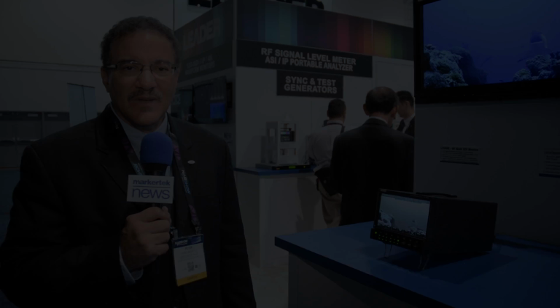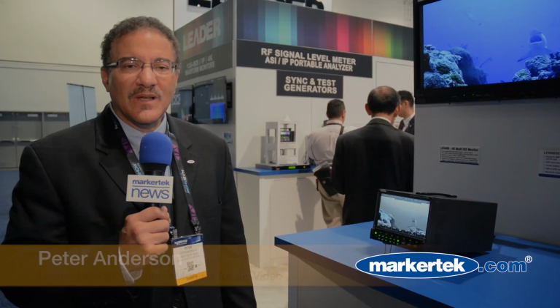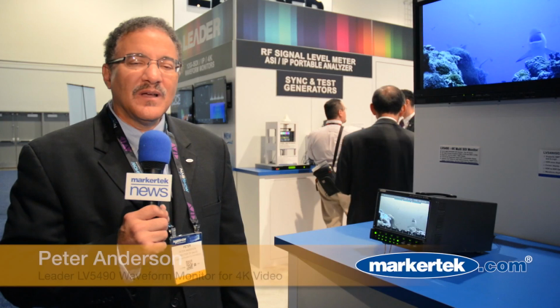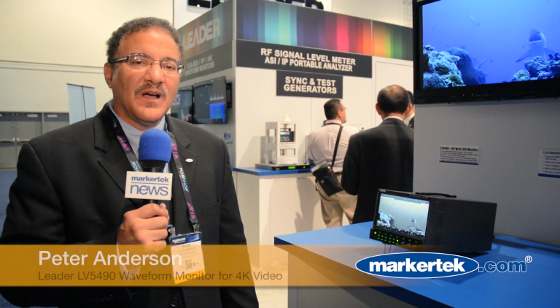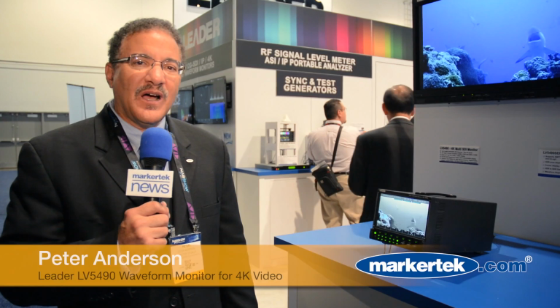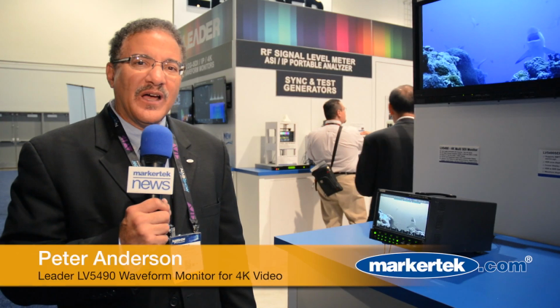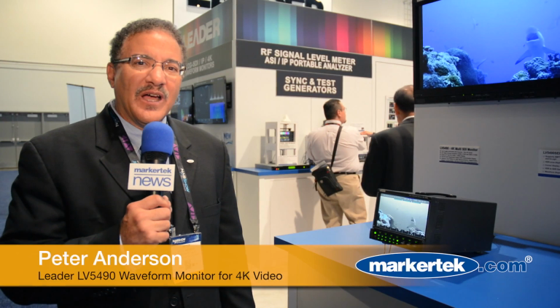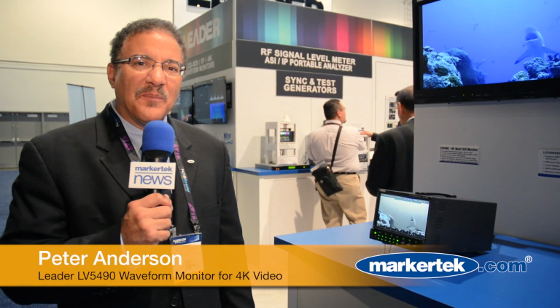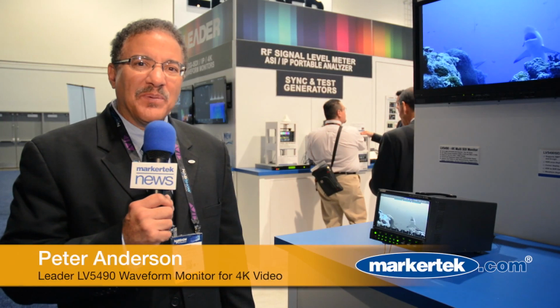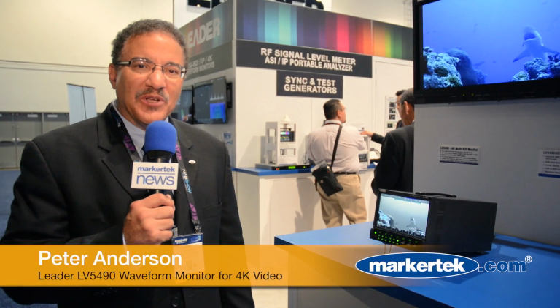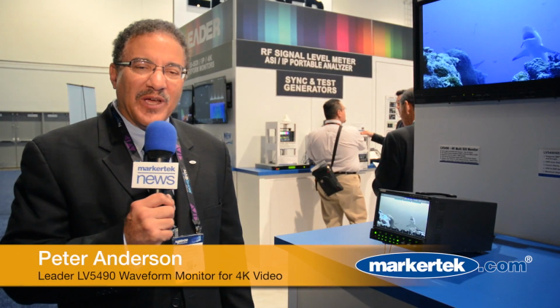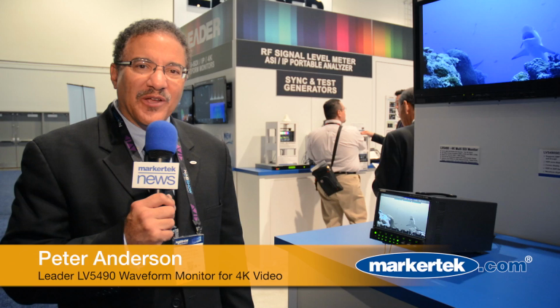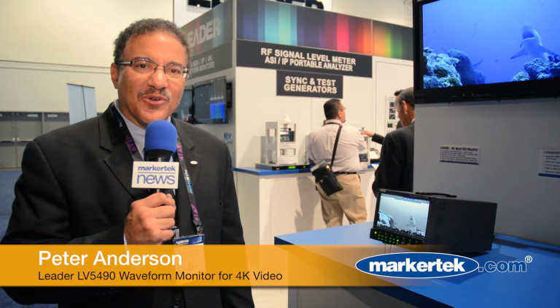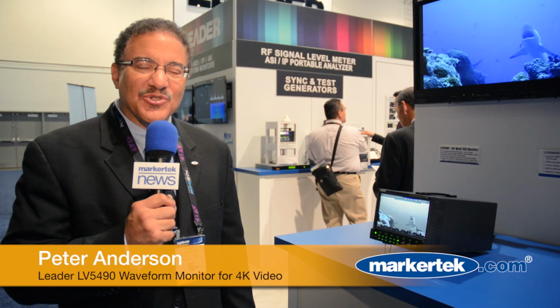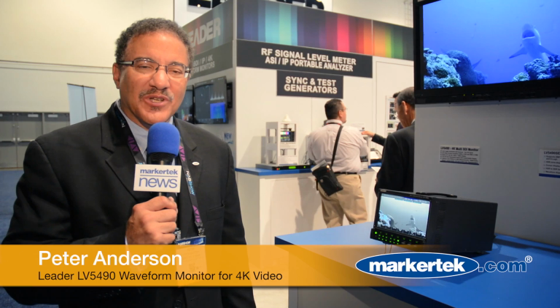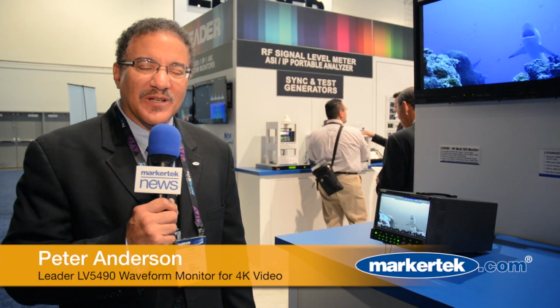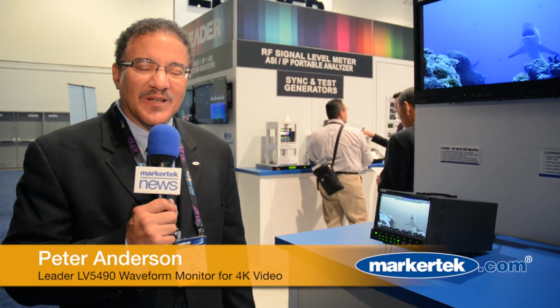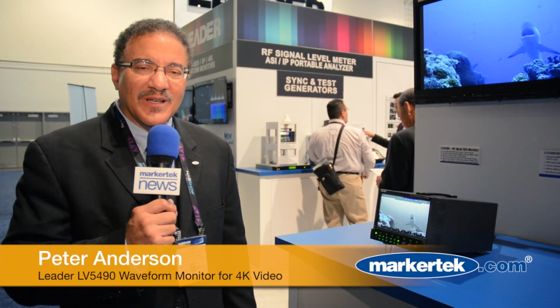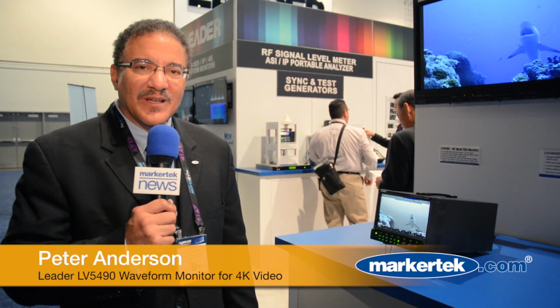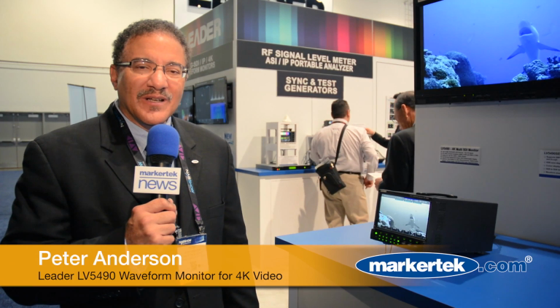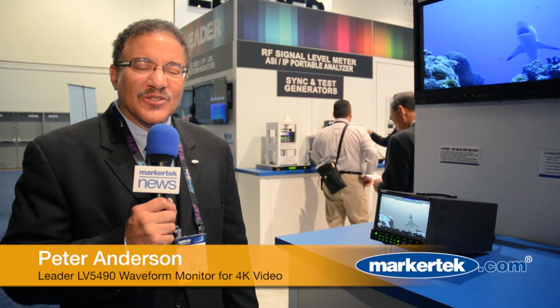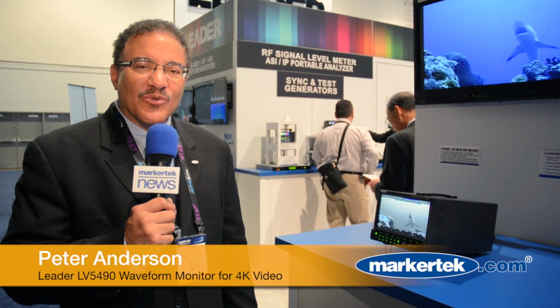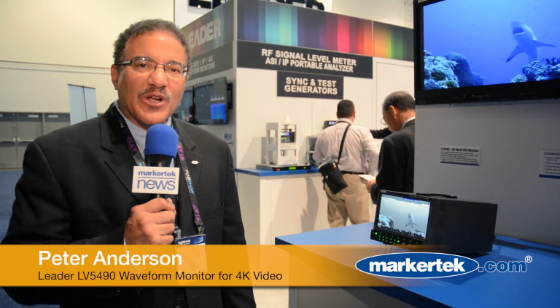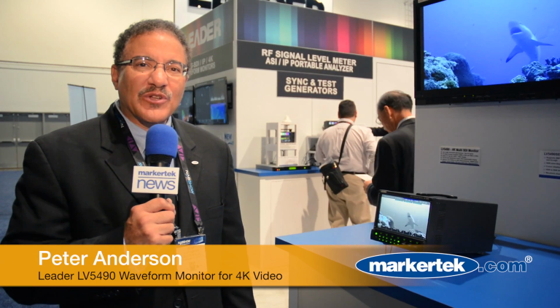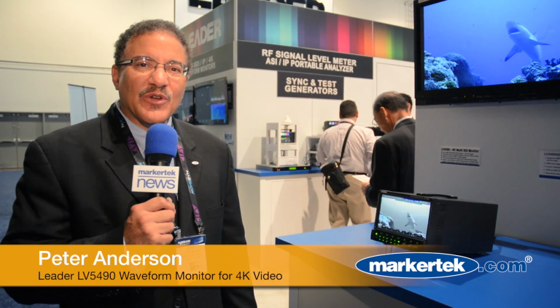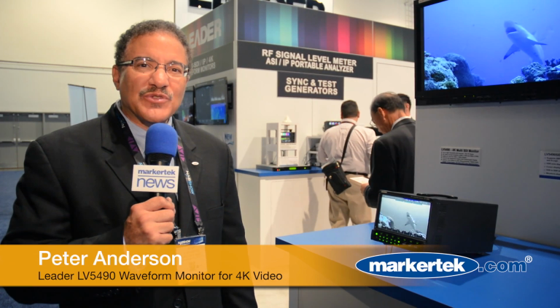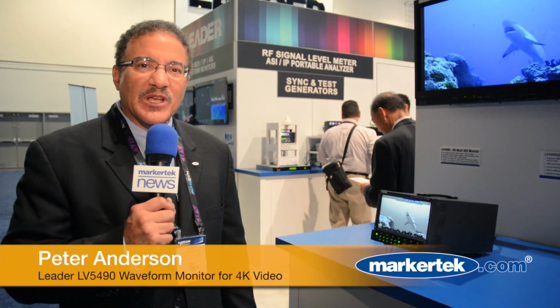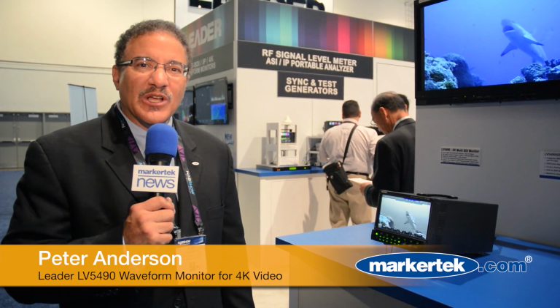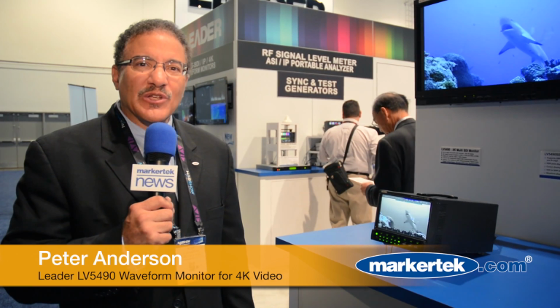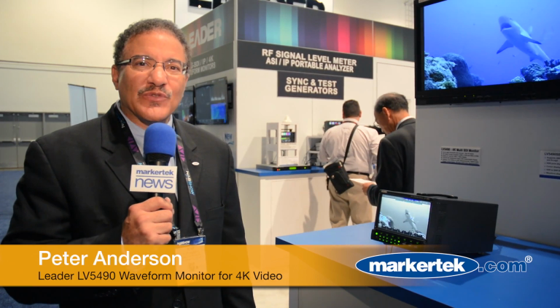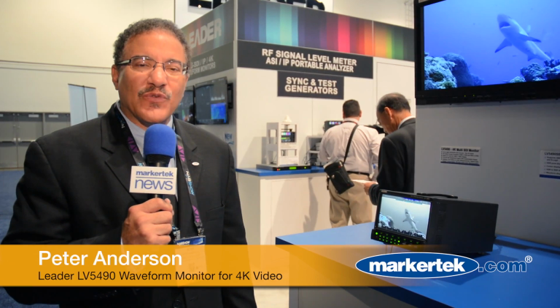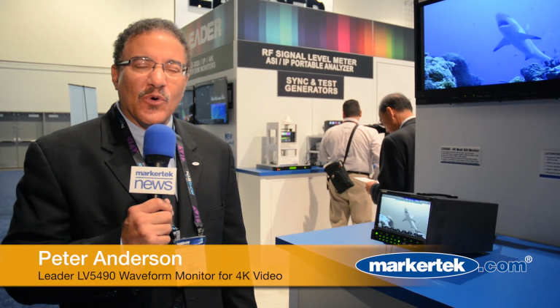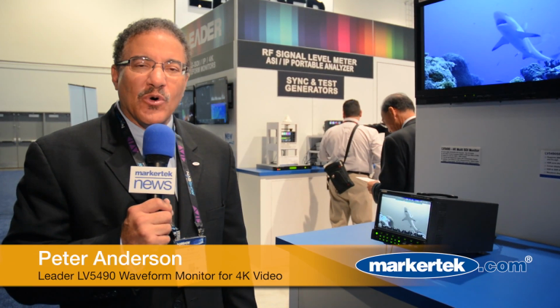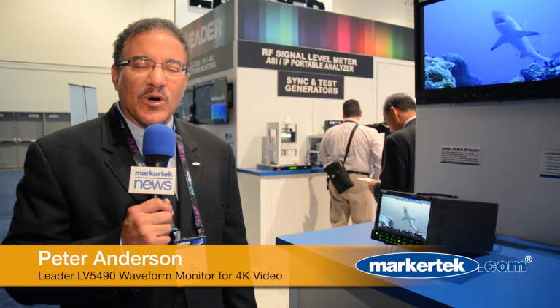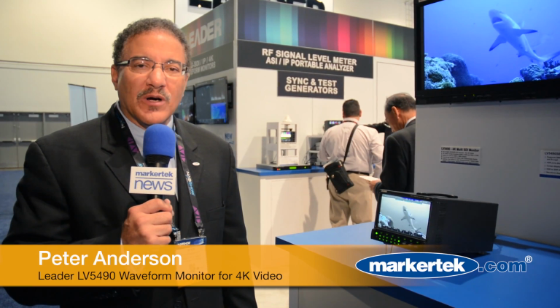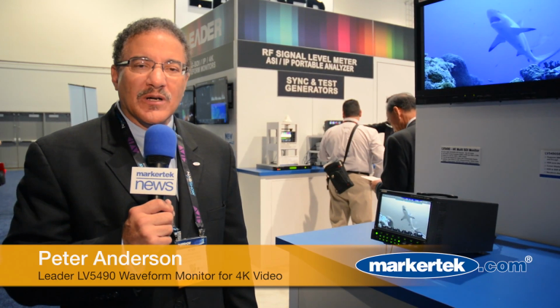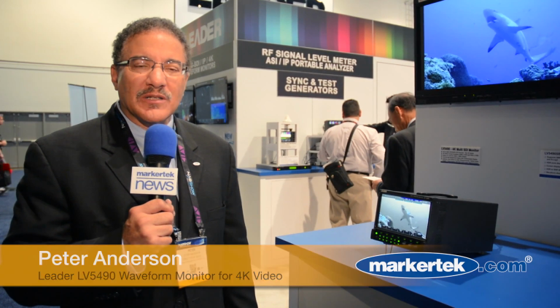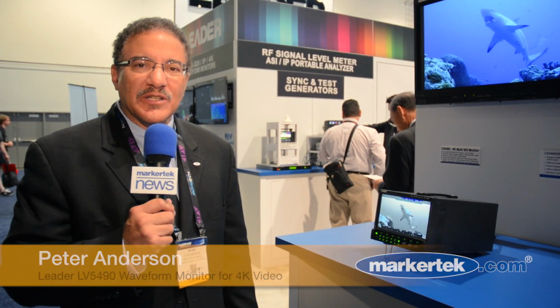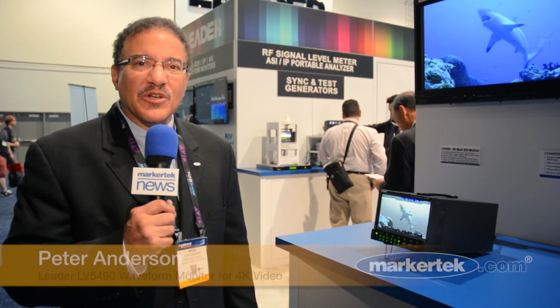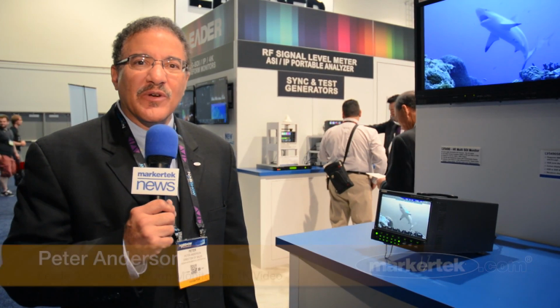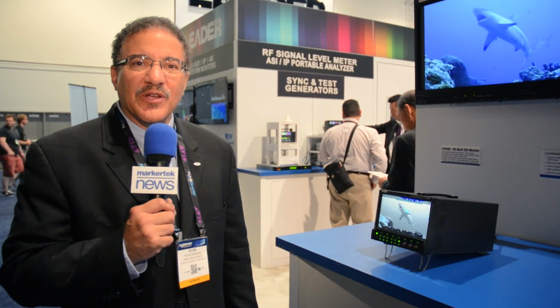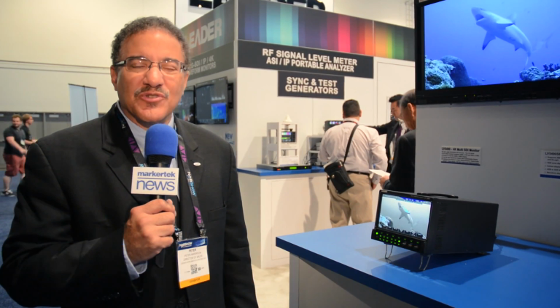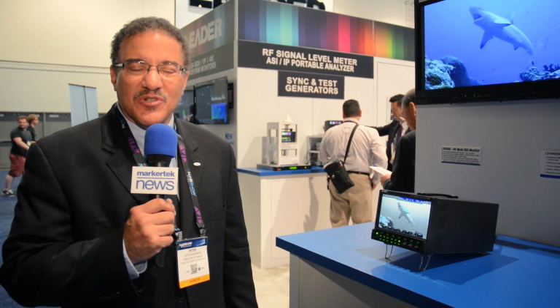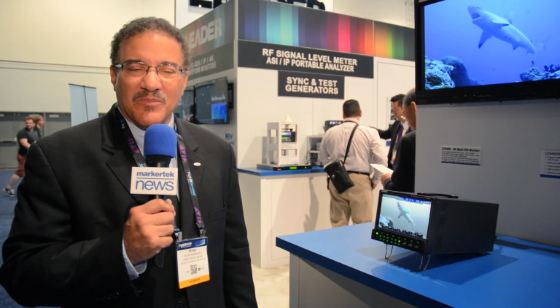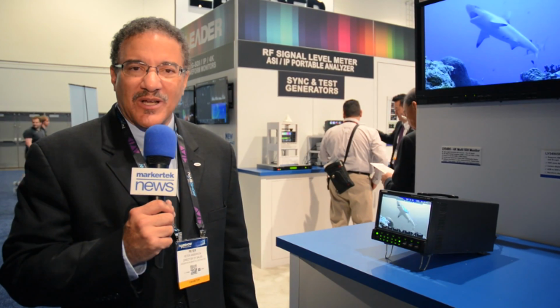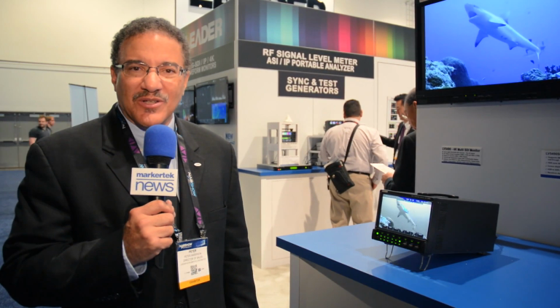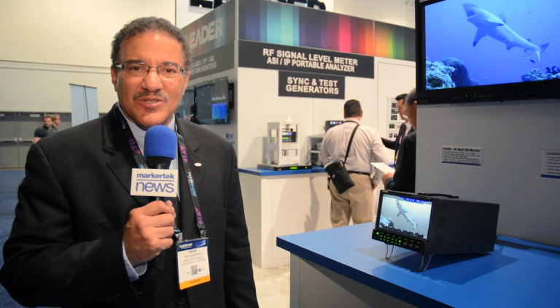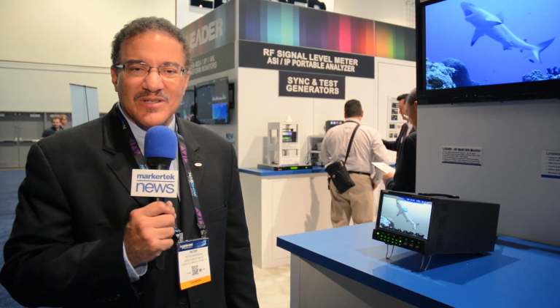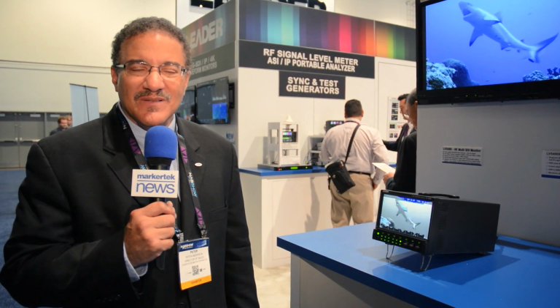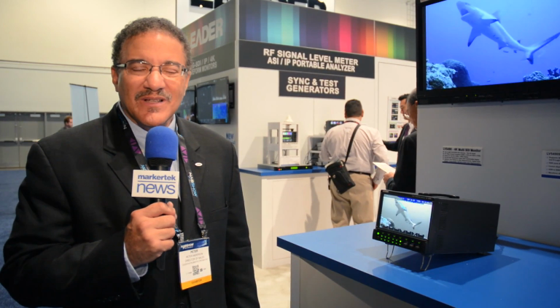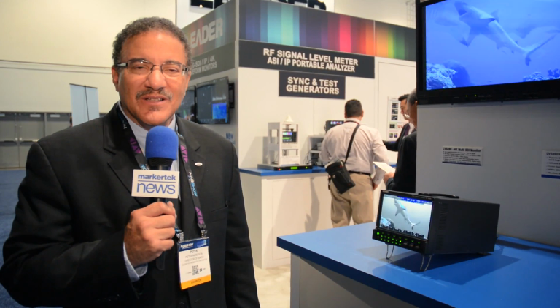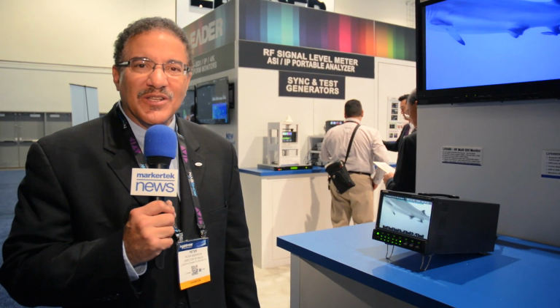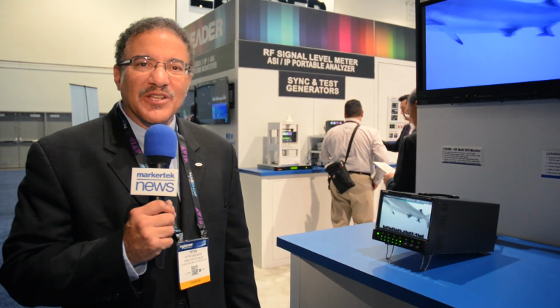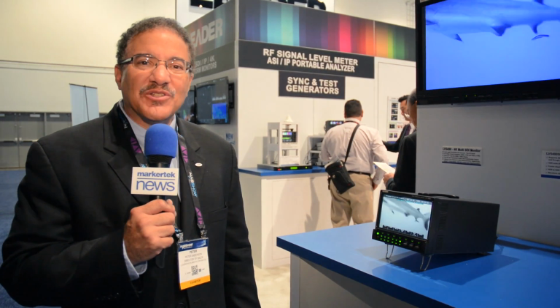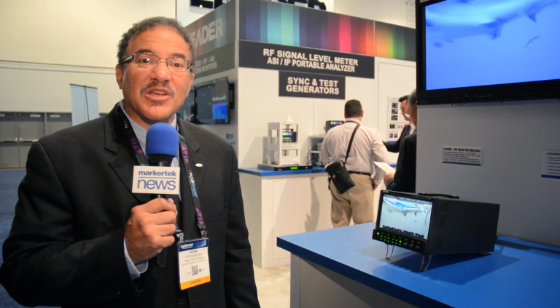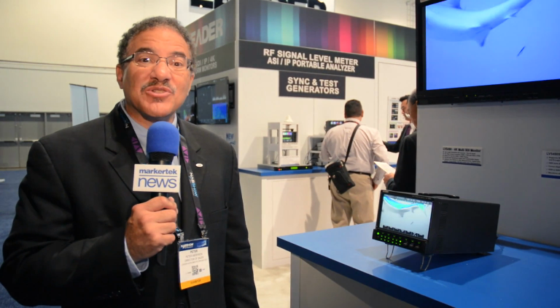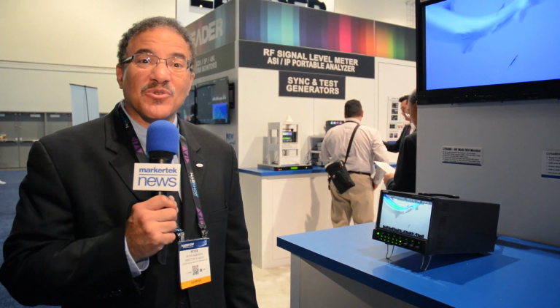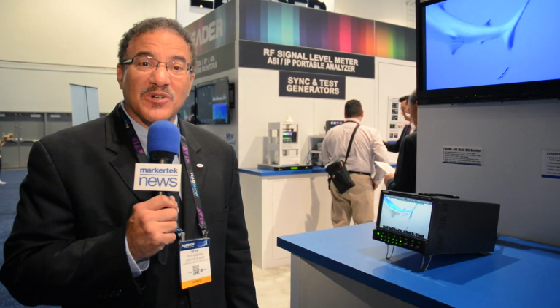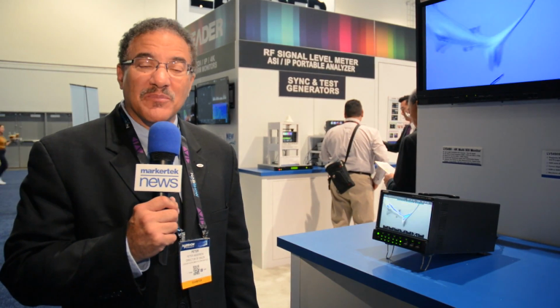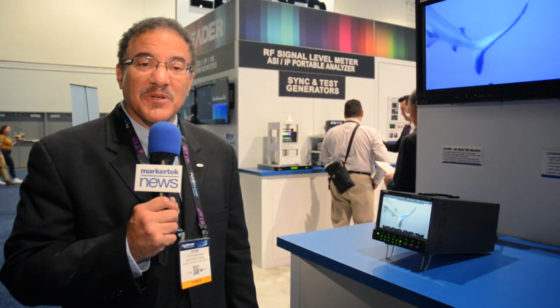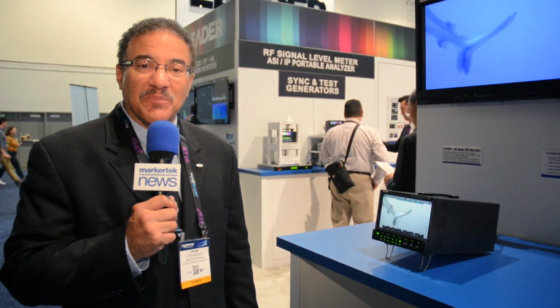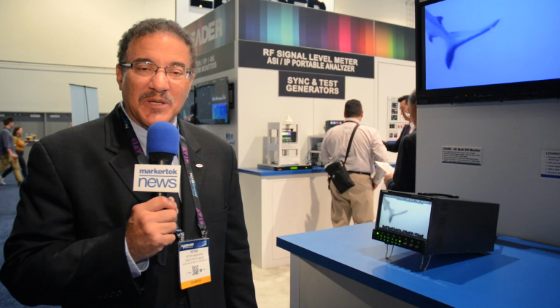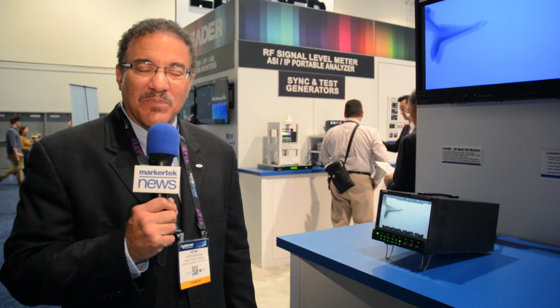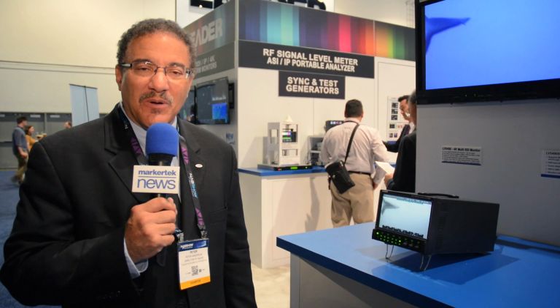Hi, I'm Pete Anderson, Director of Sales for Leader Instruments, the test equipment people.